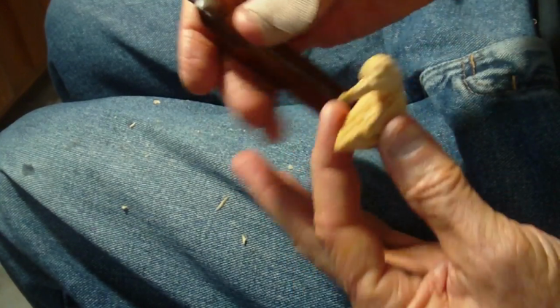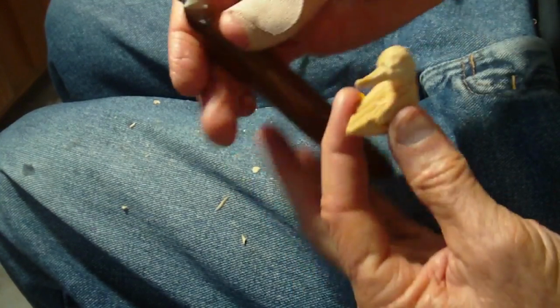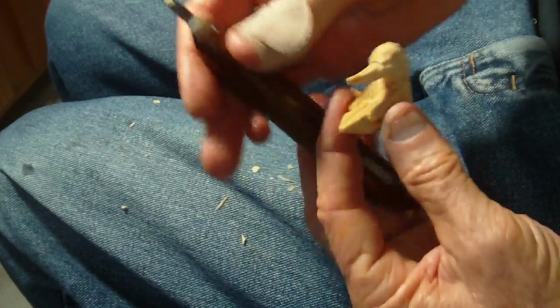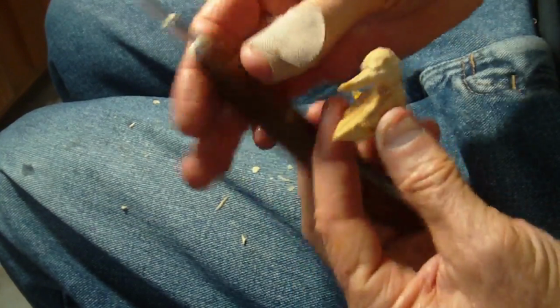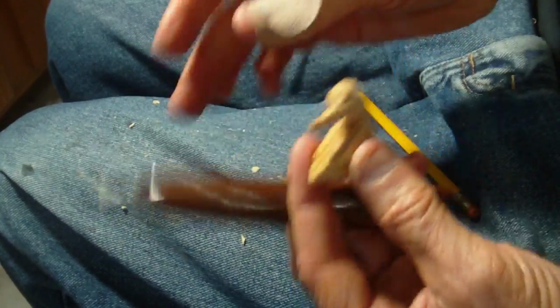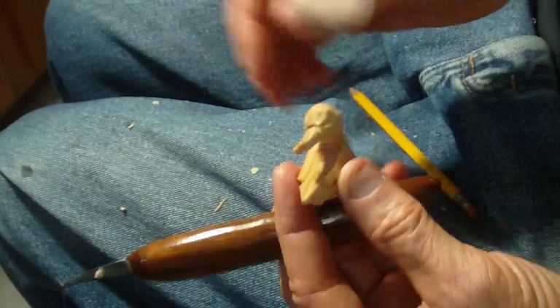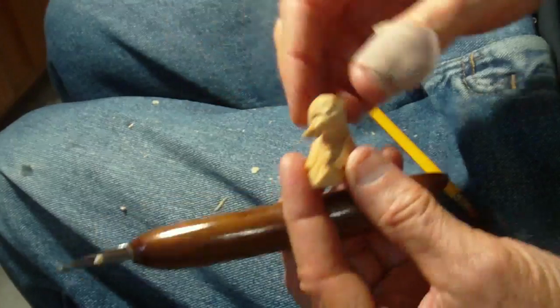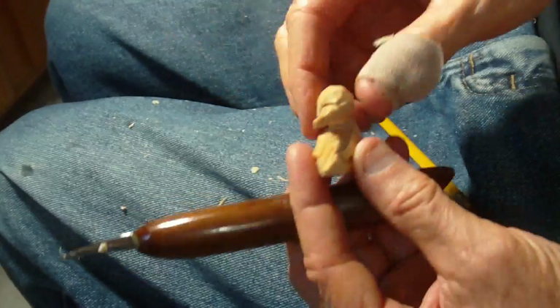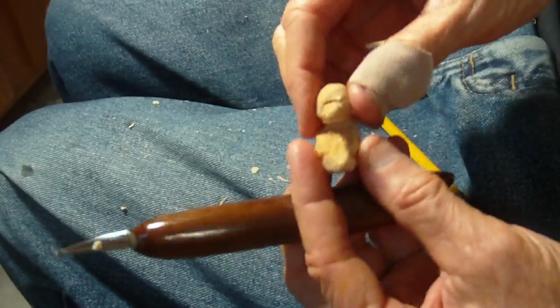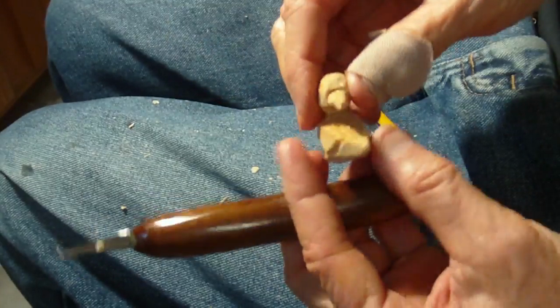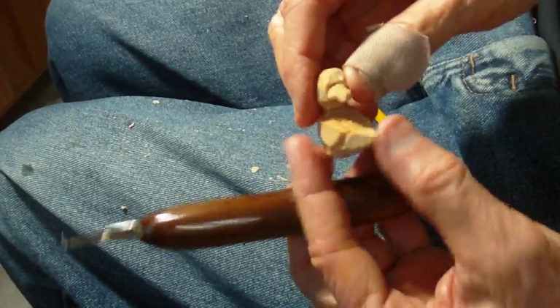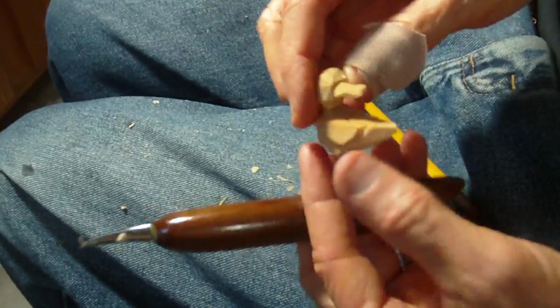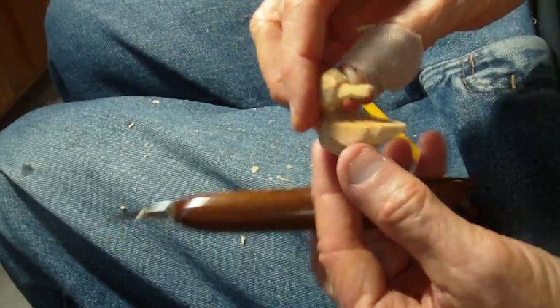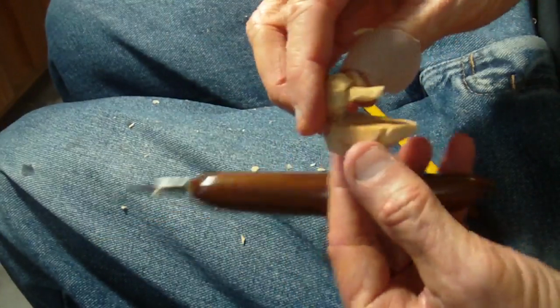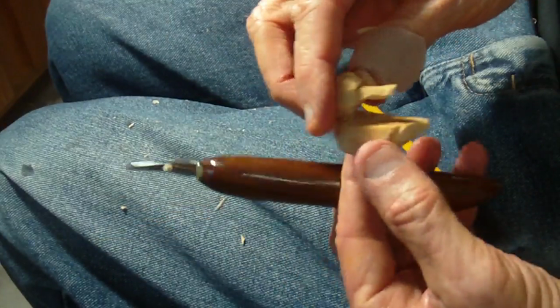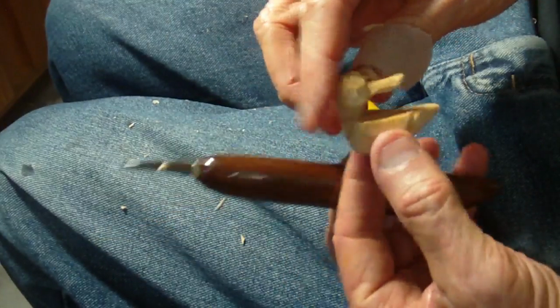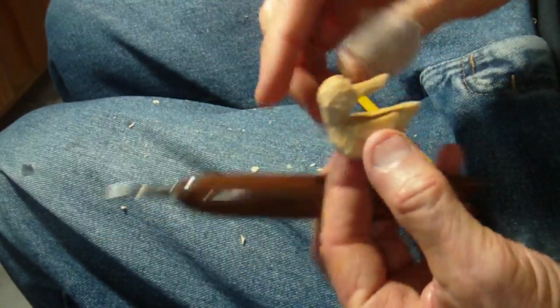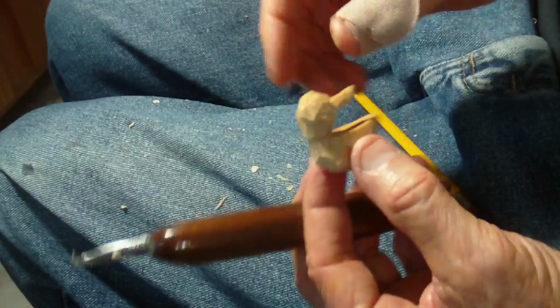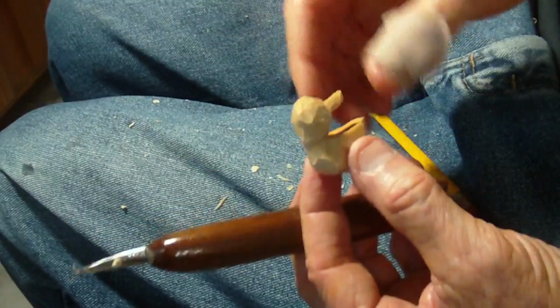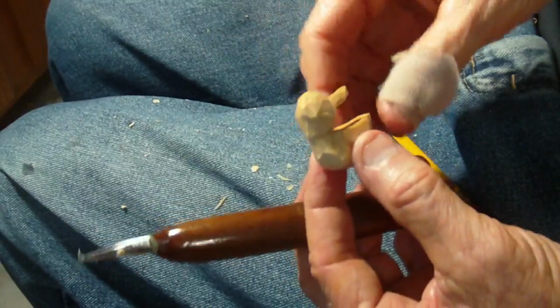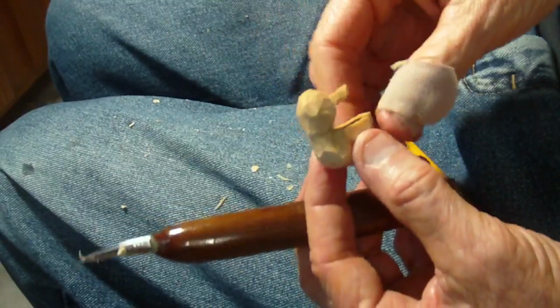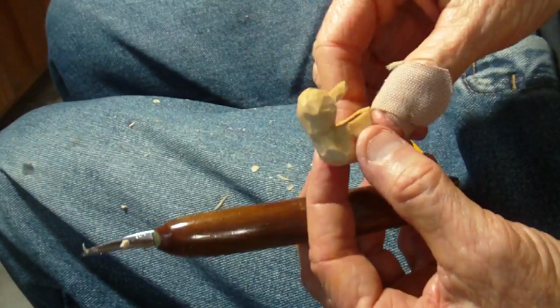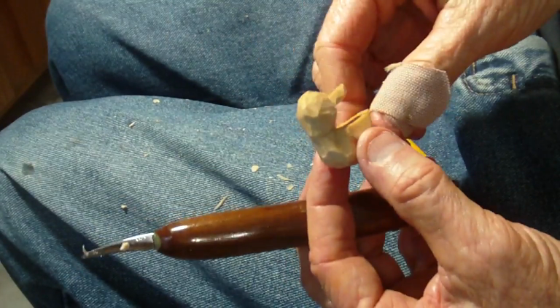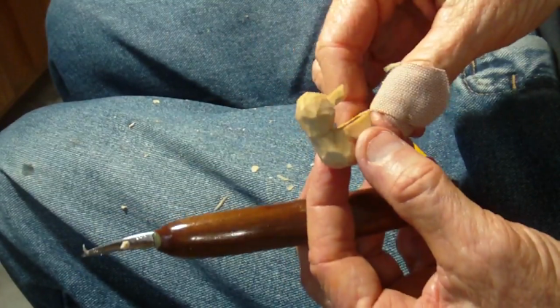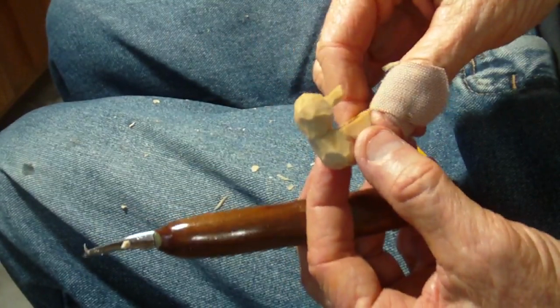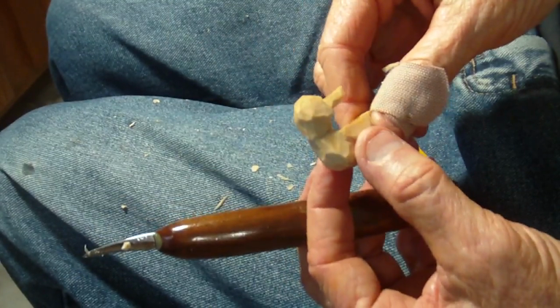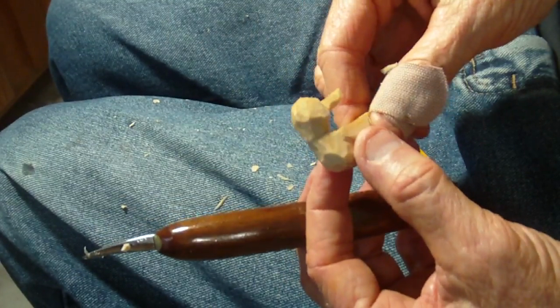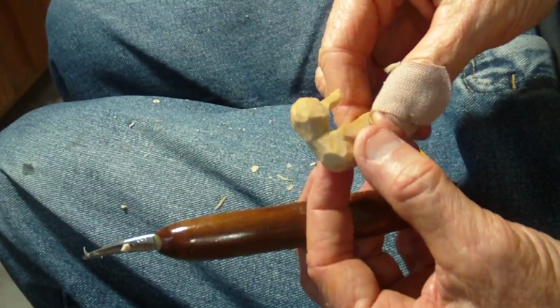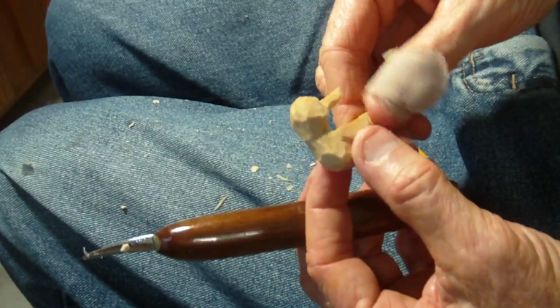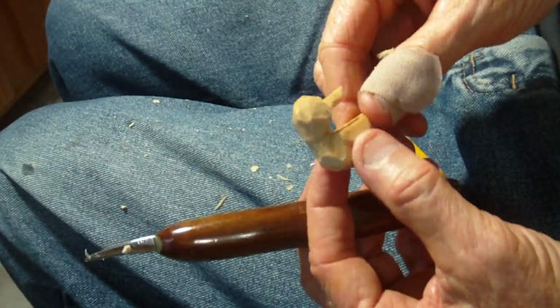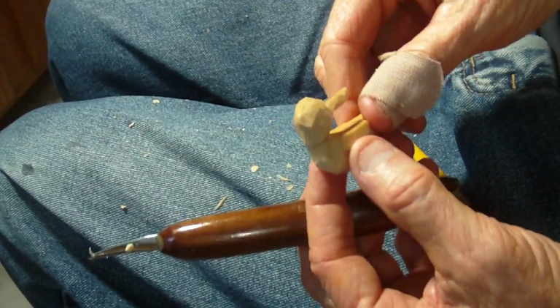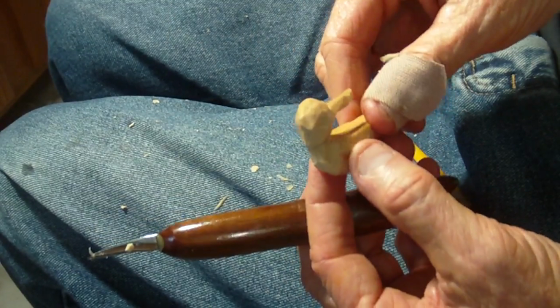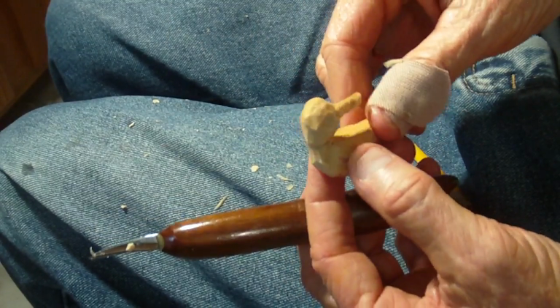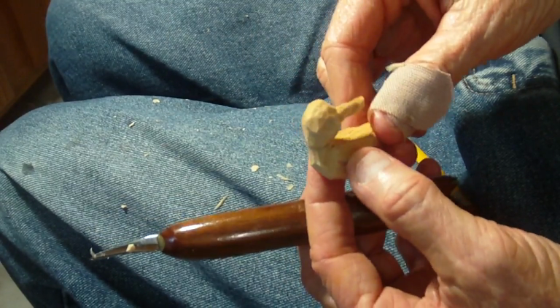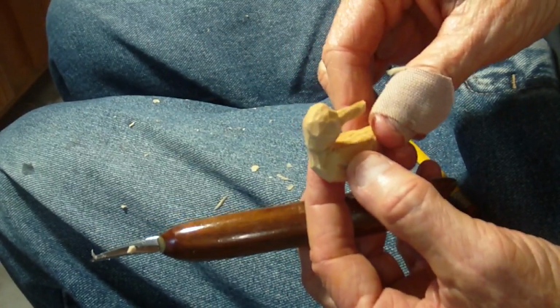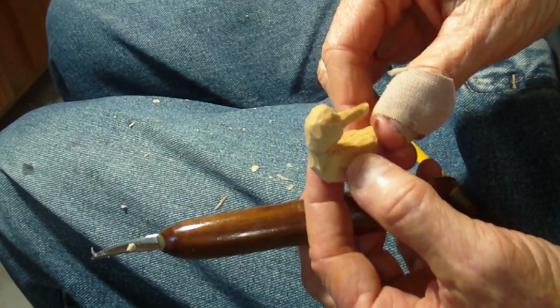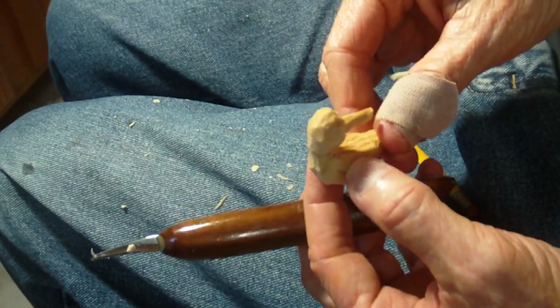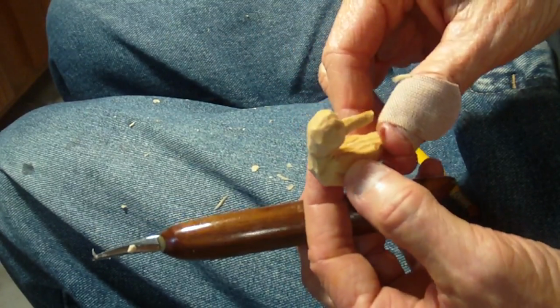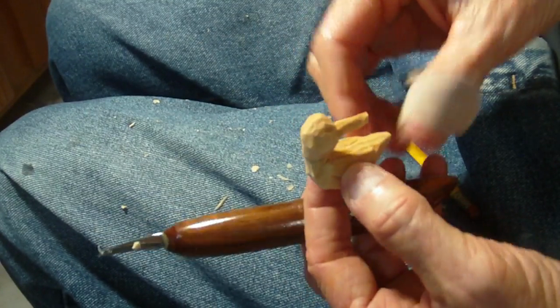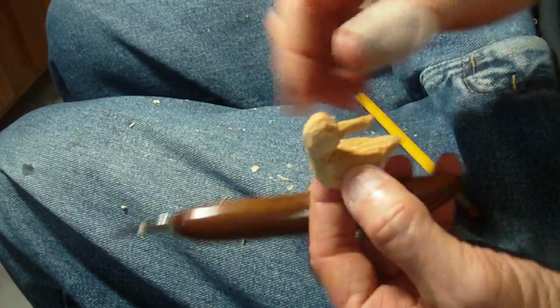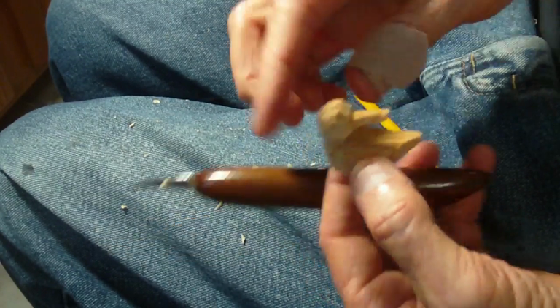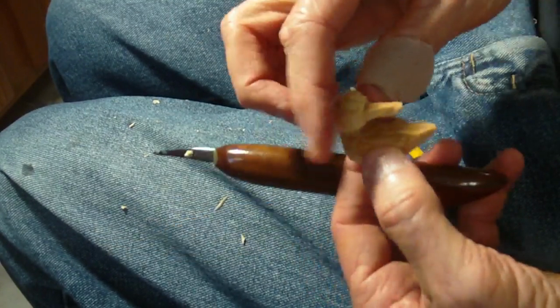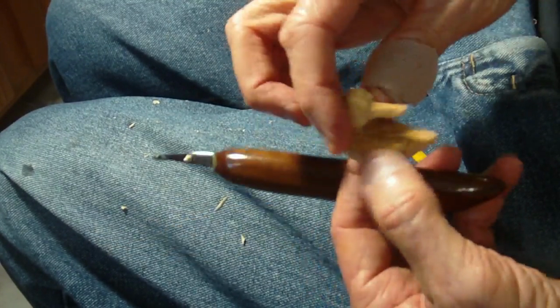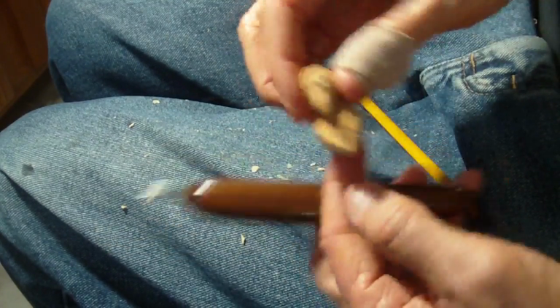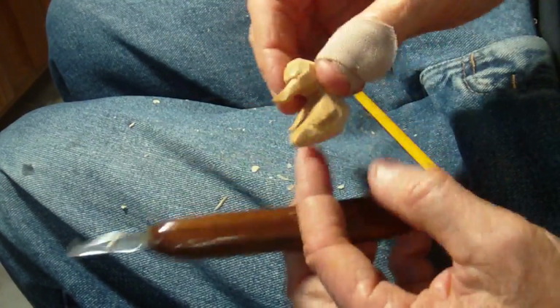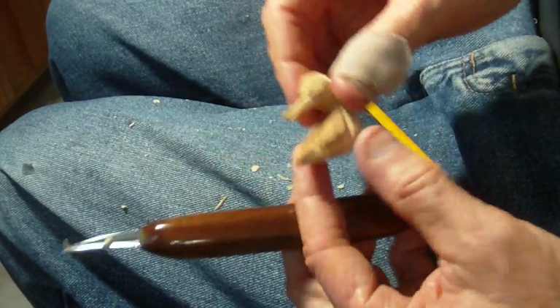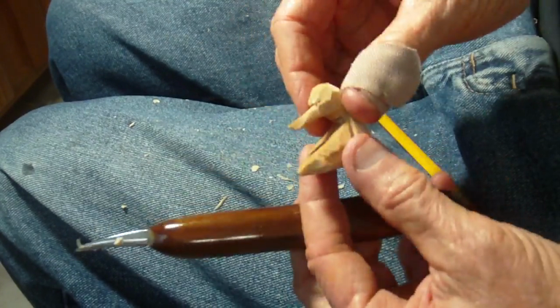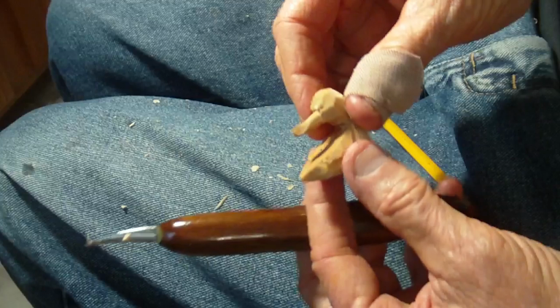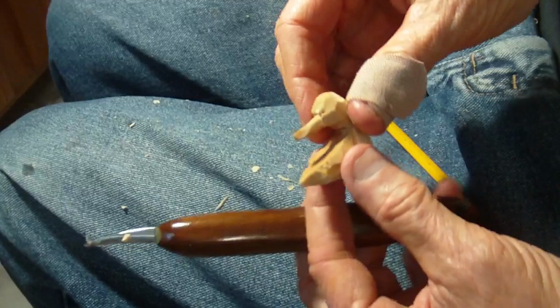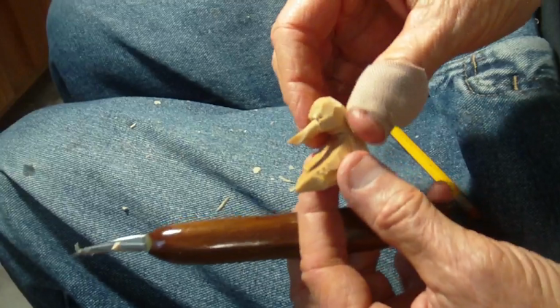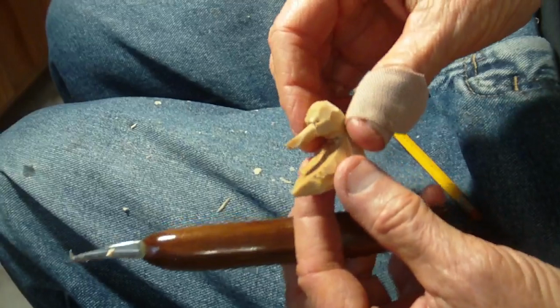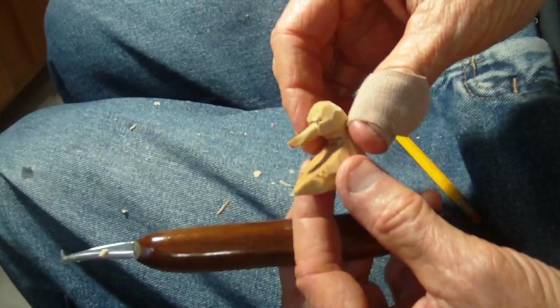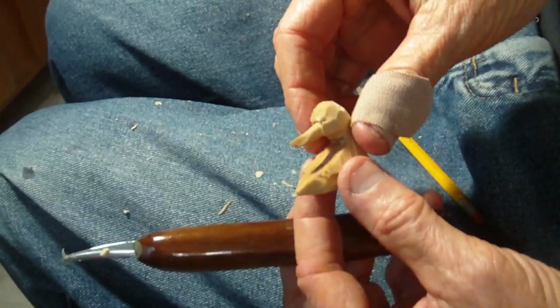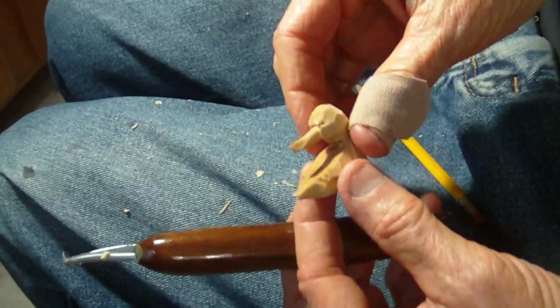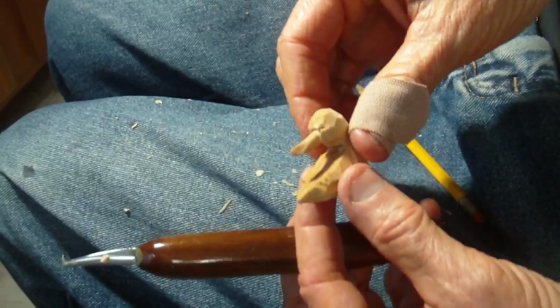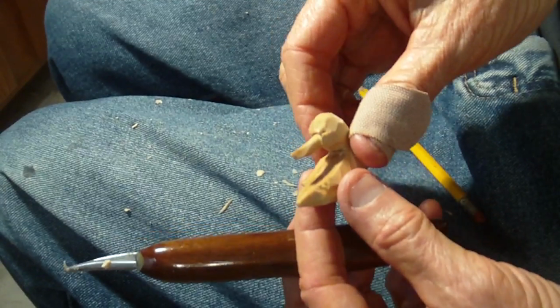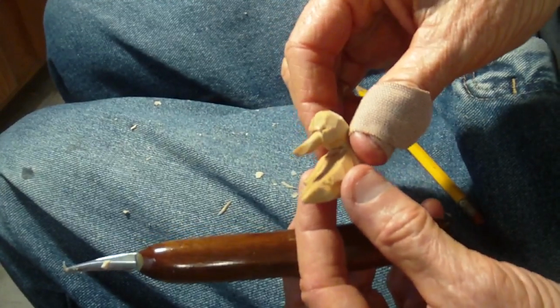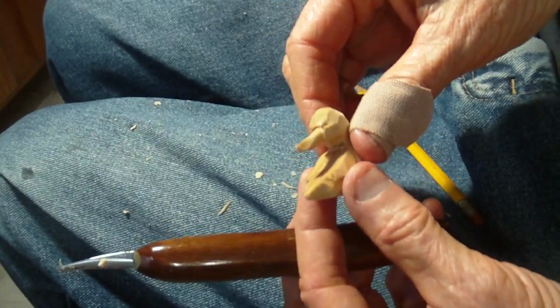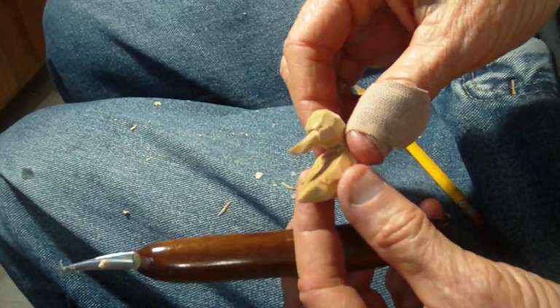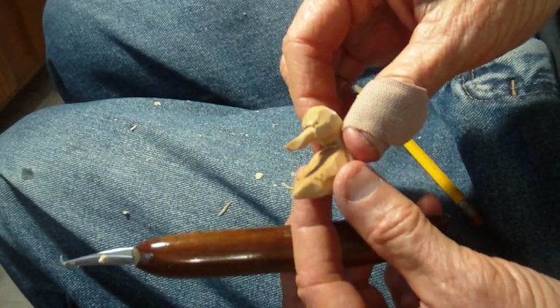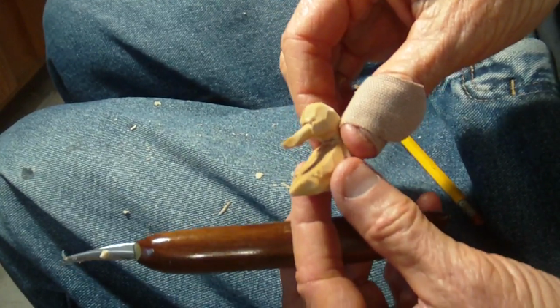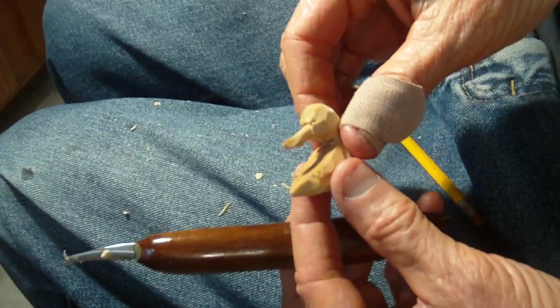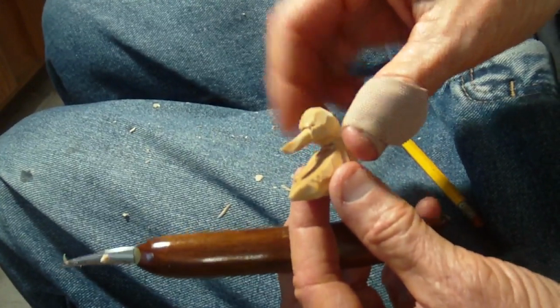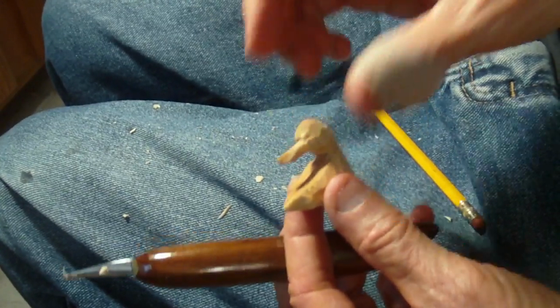All right, well that's our tiny little shorebird. Thank you now. God bless you.